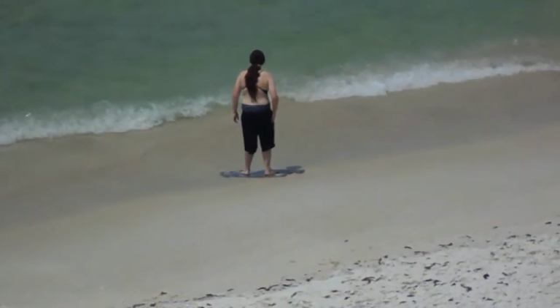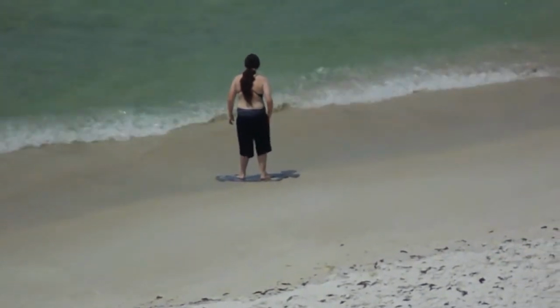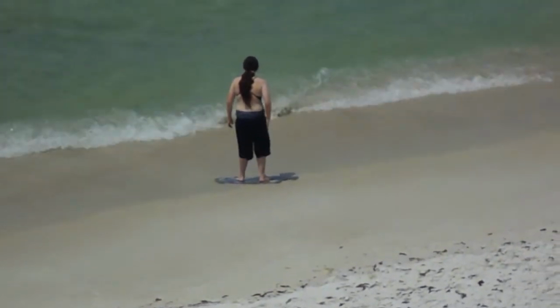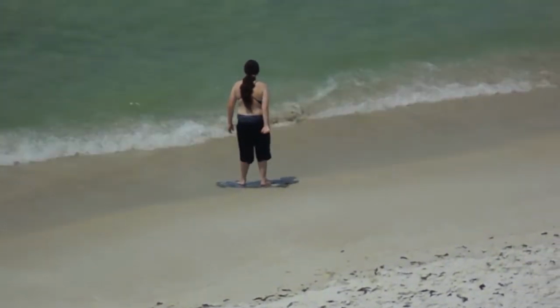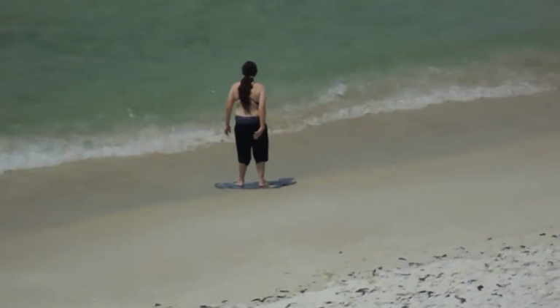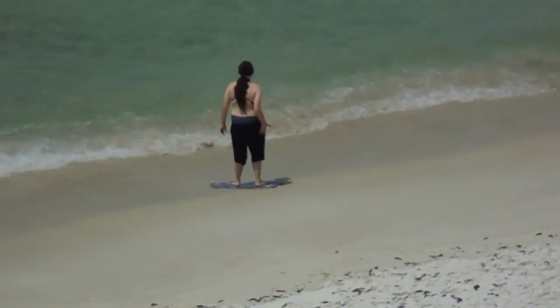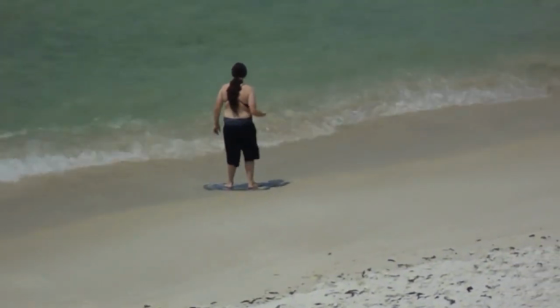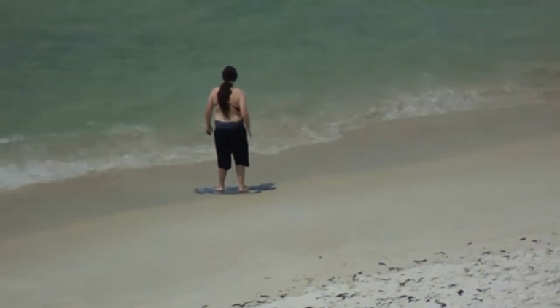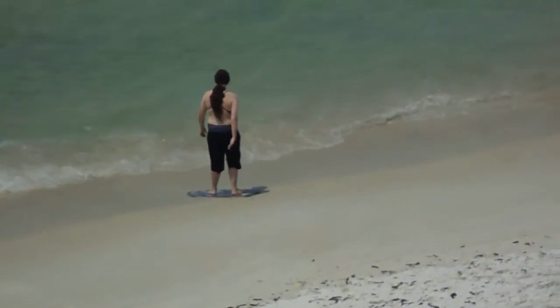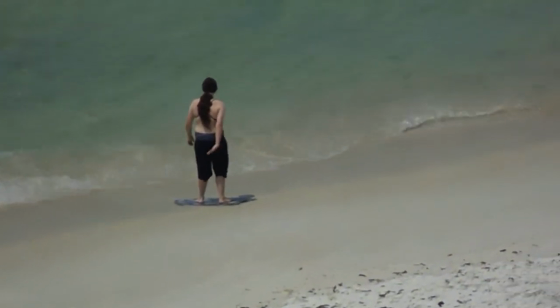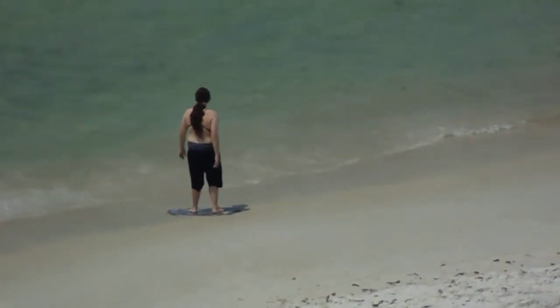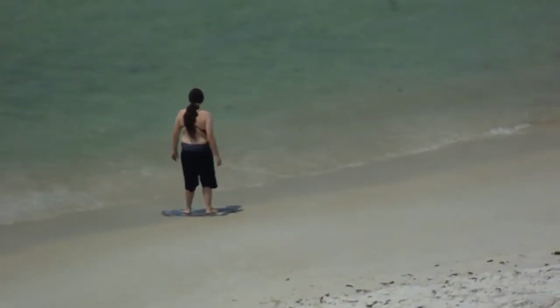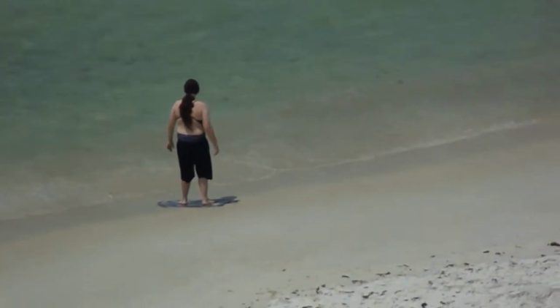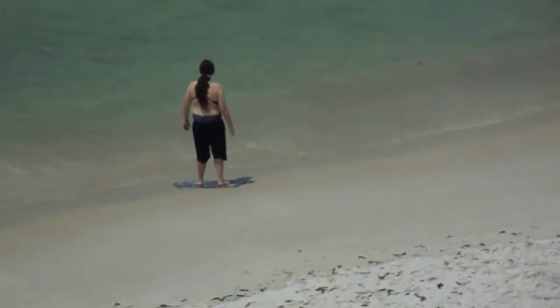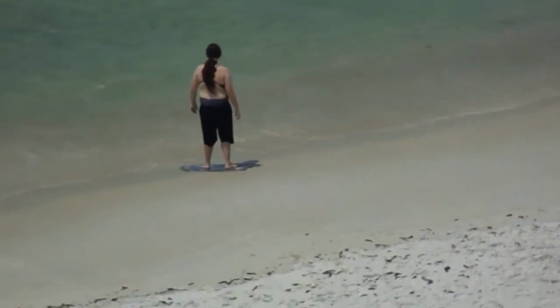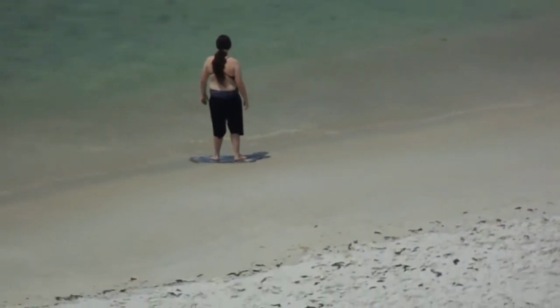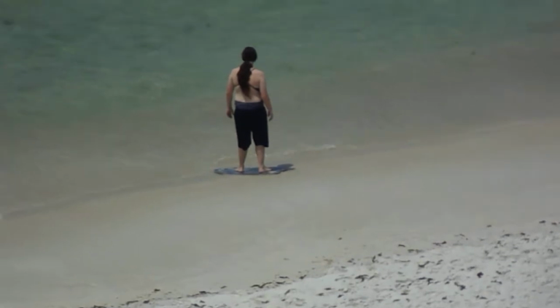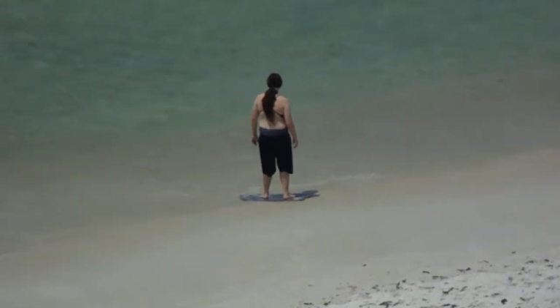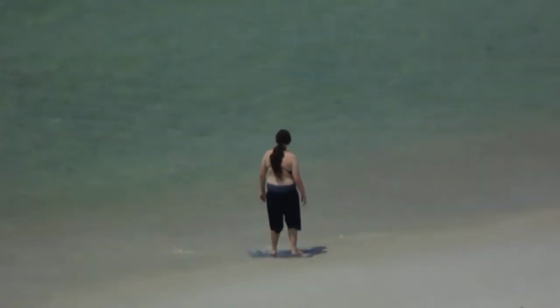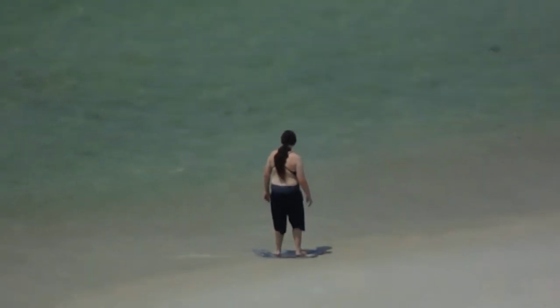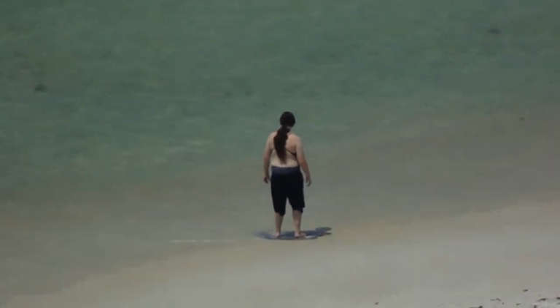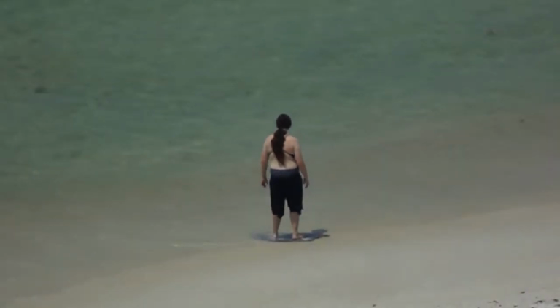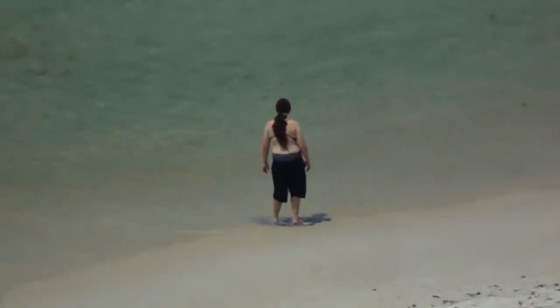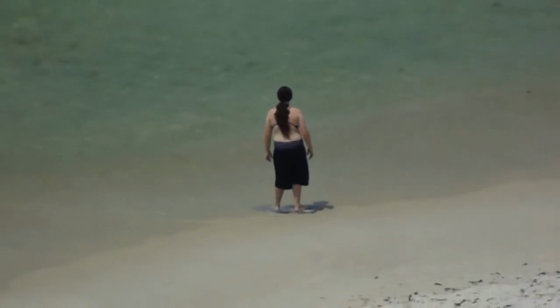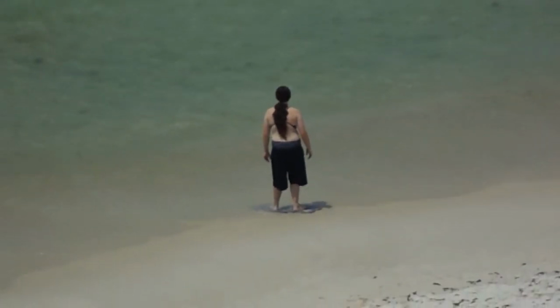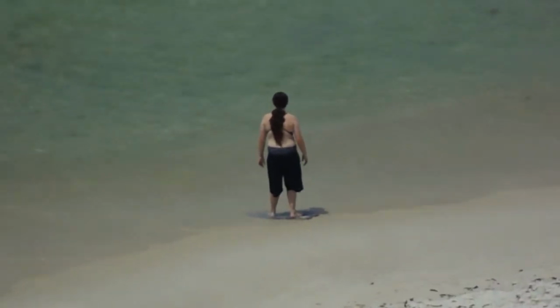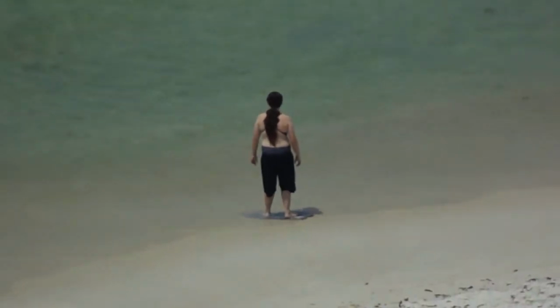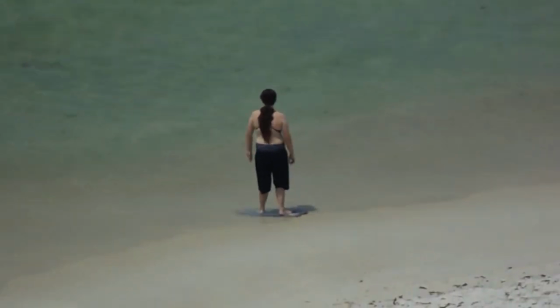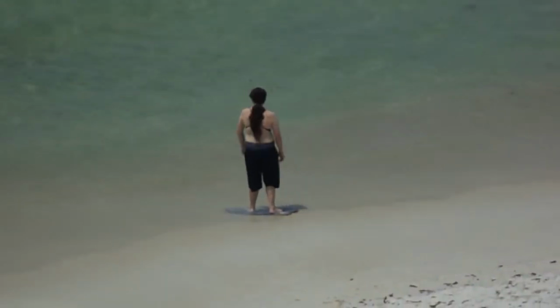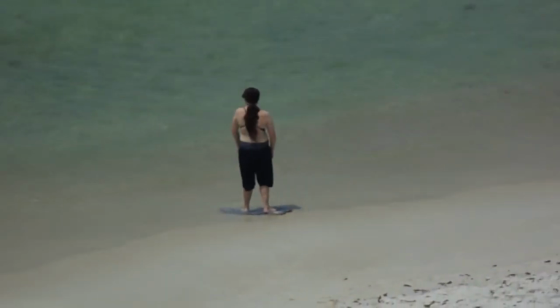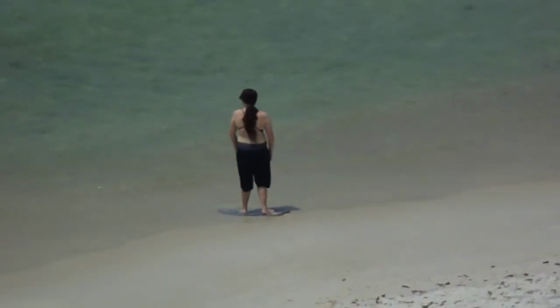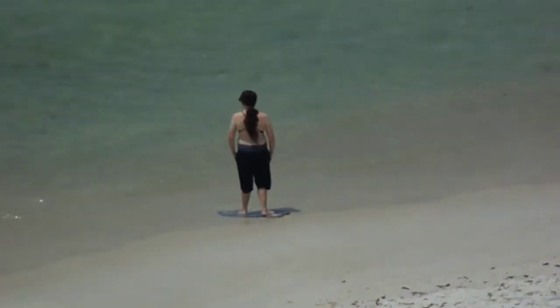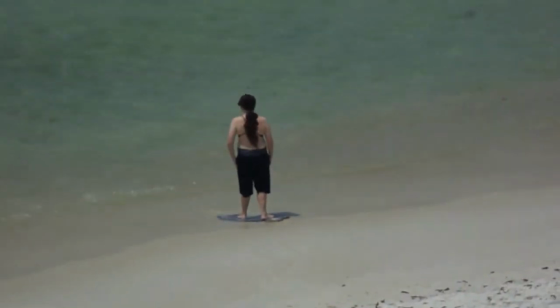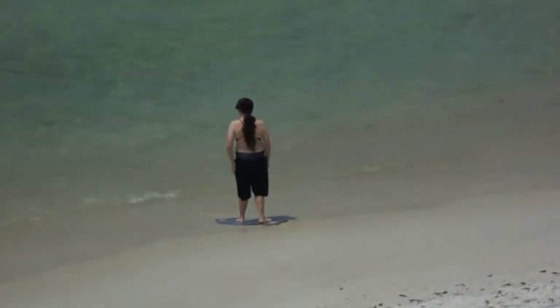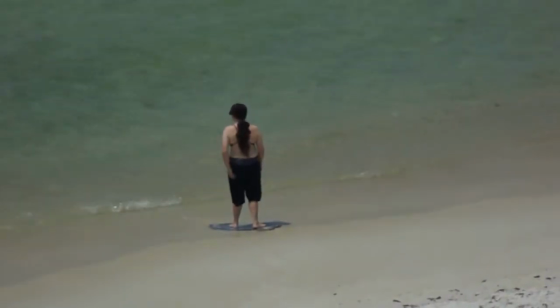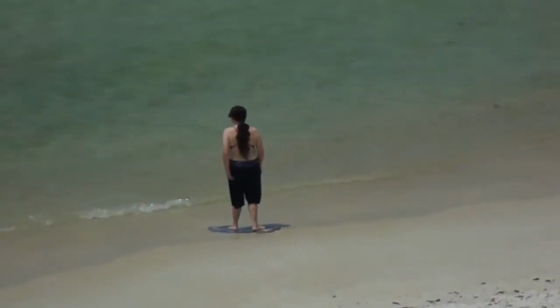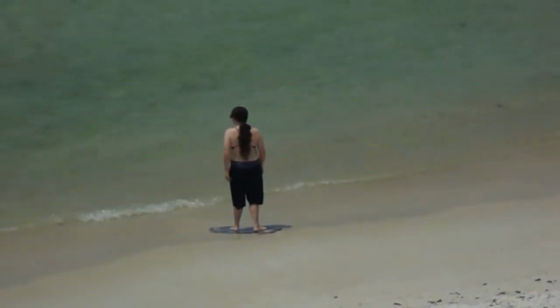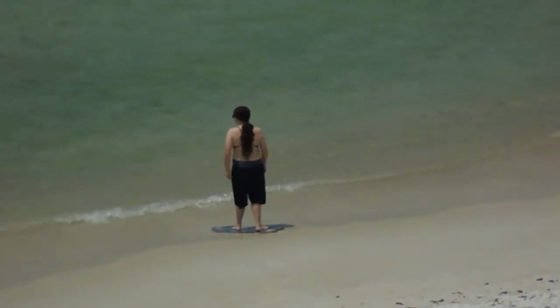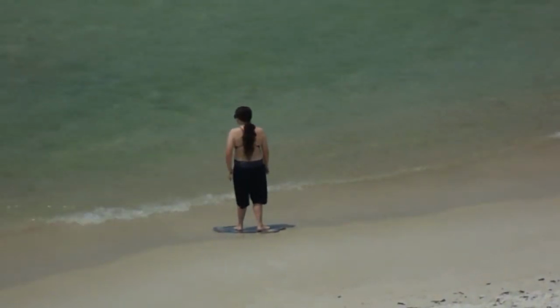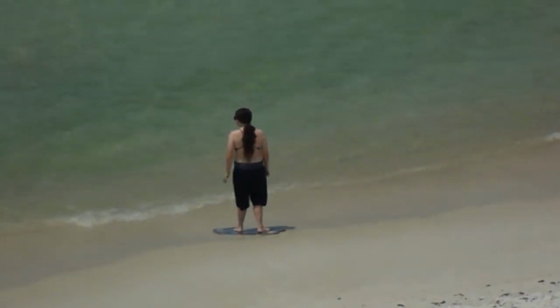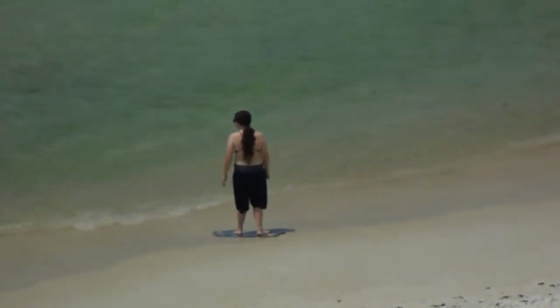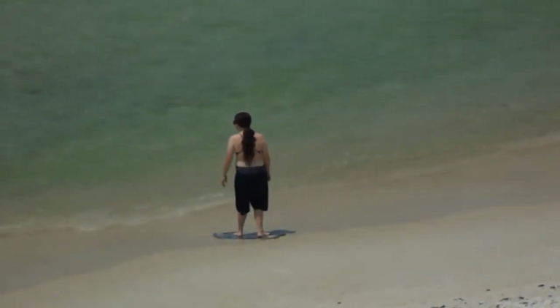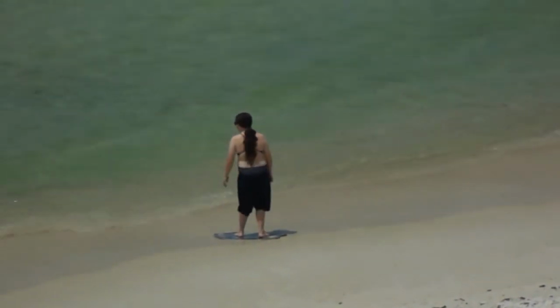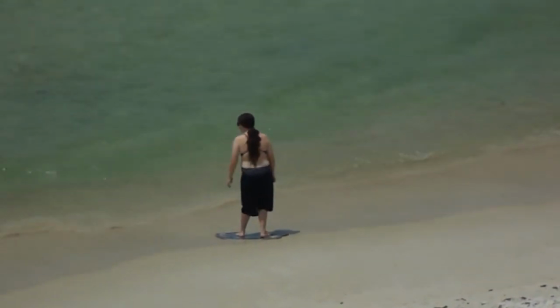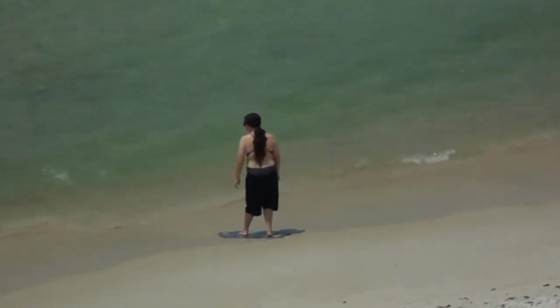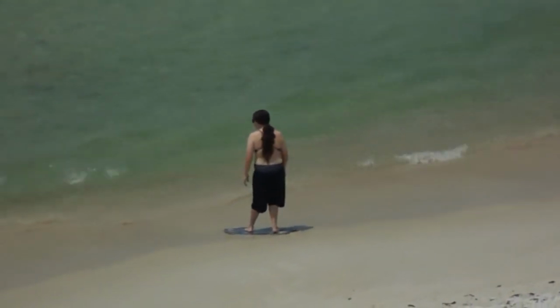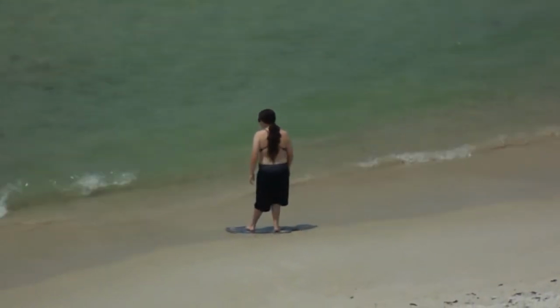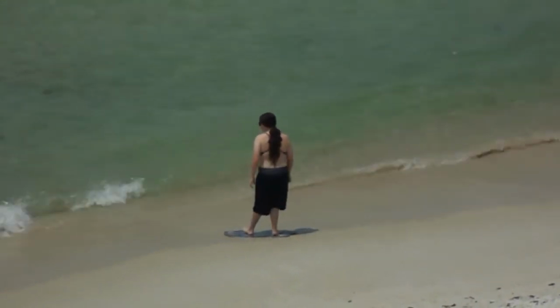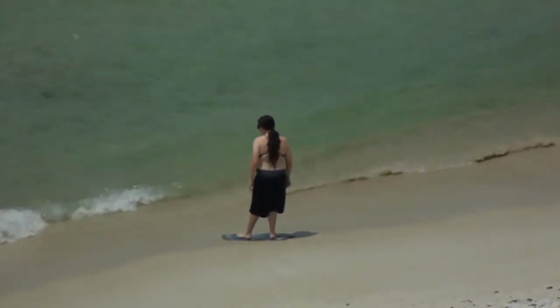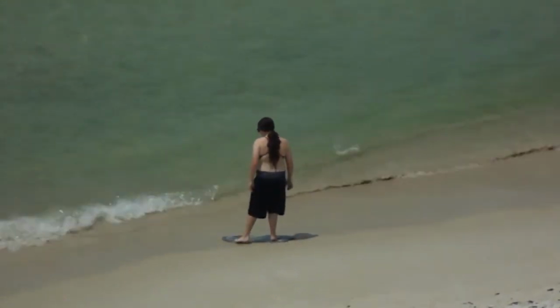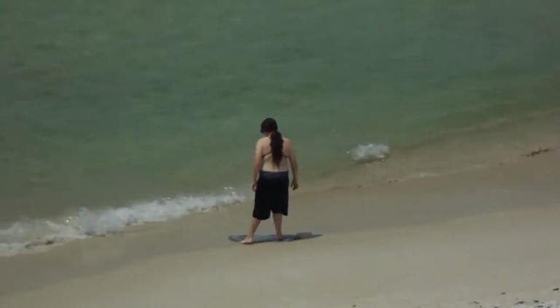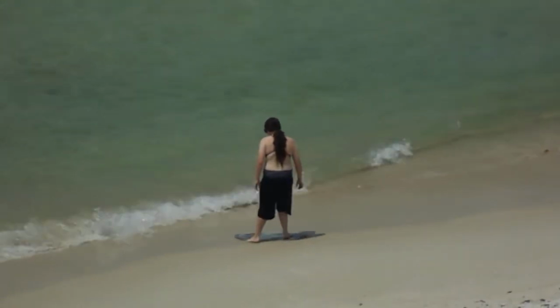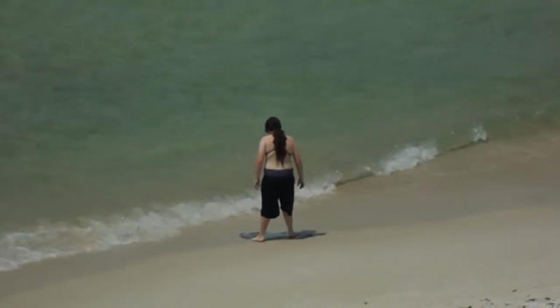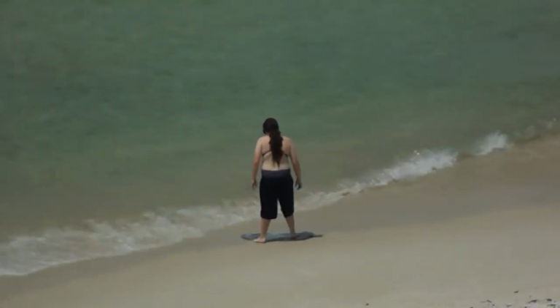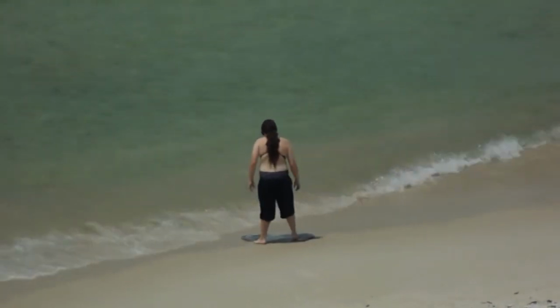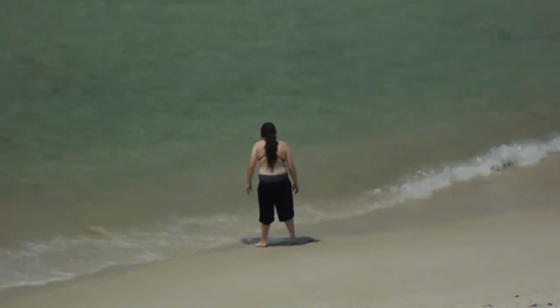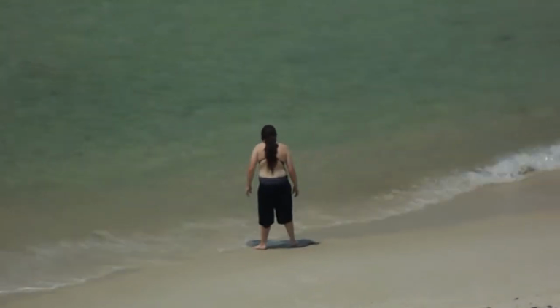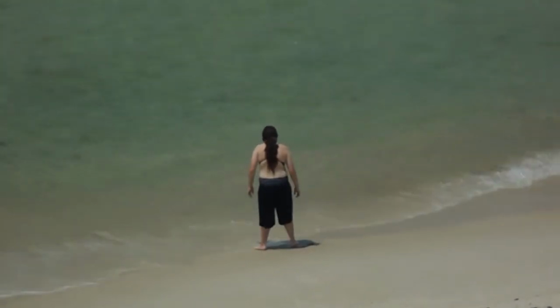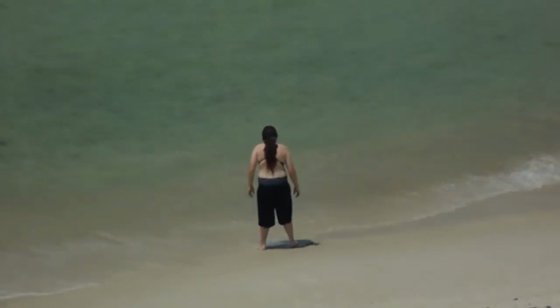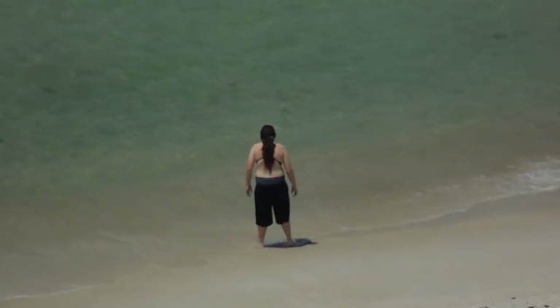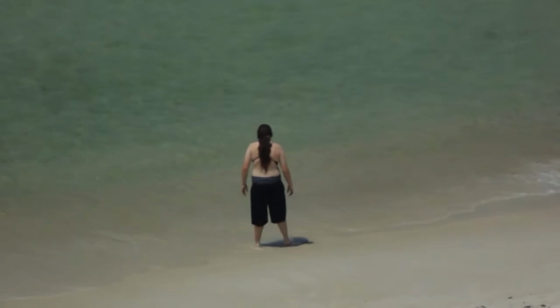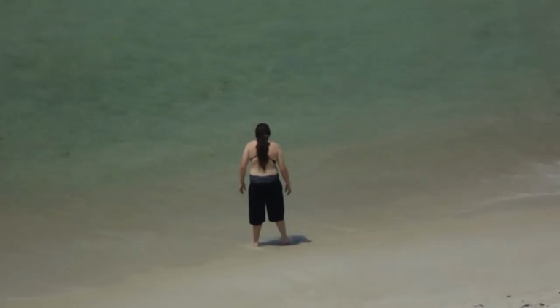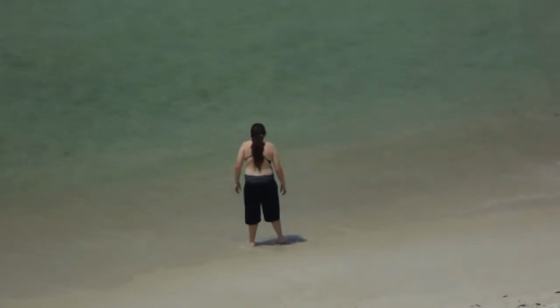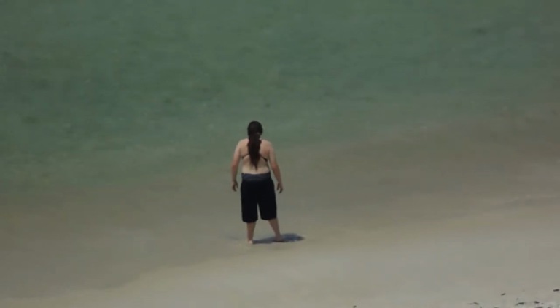Just keep standing. You'll get it eventually. Rock back and forth a little bit — that'll help.